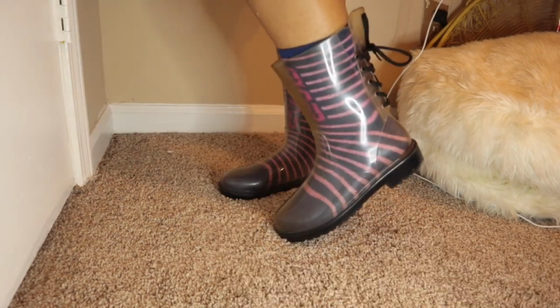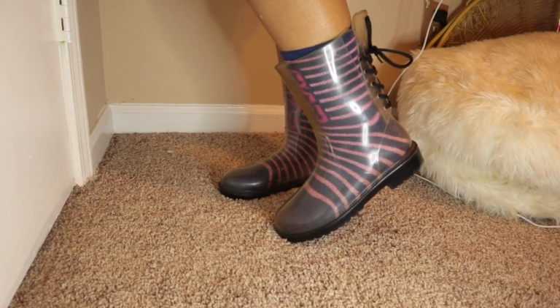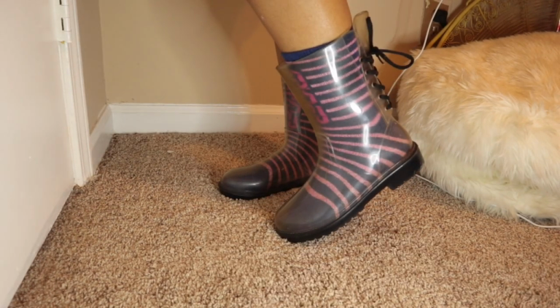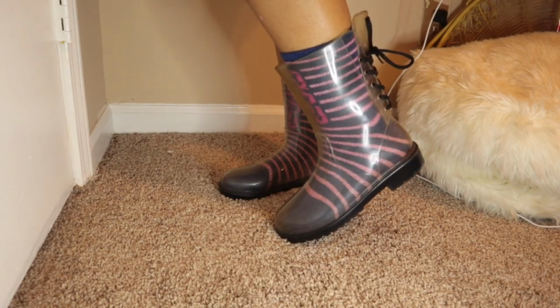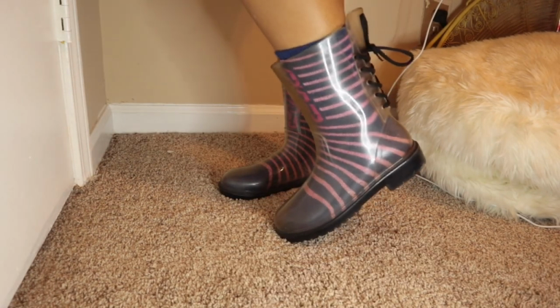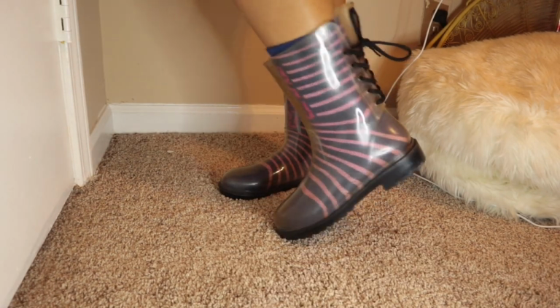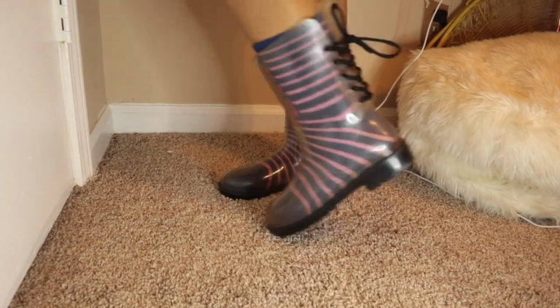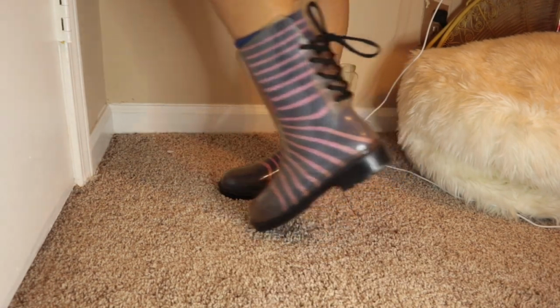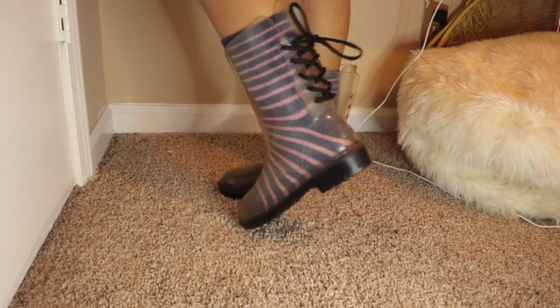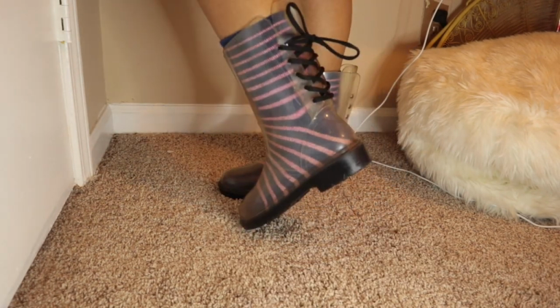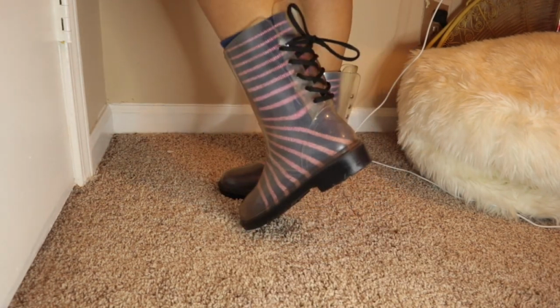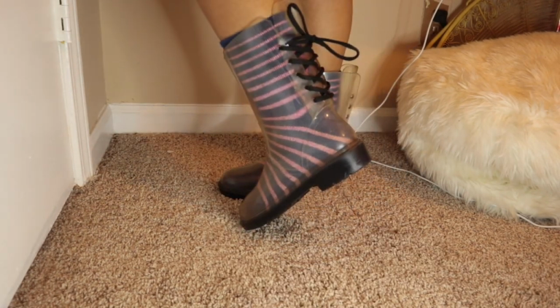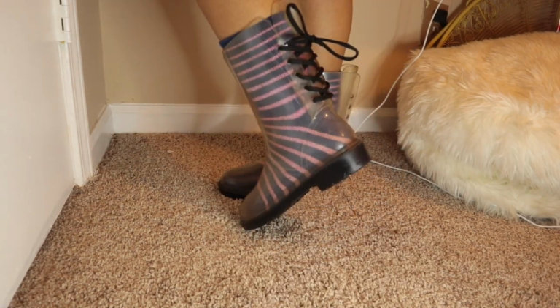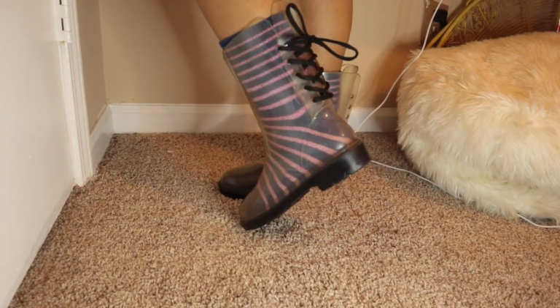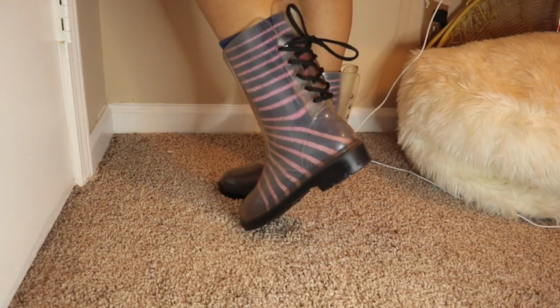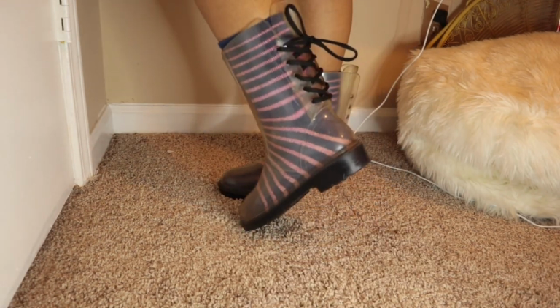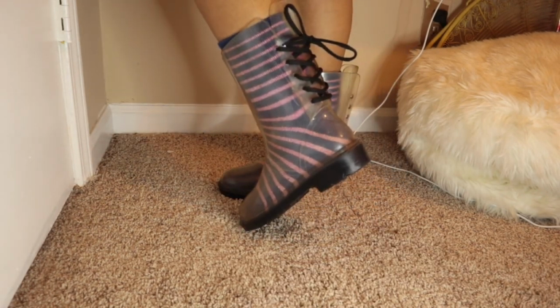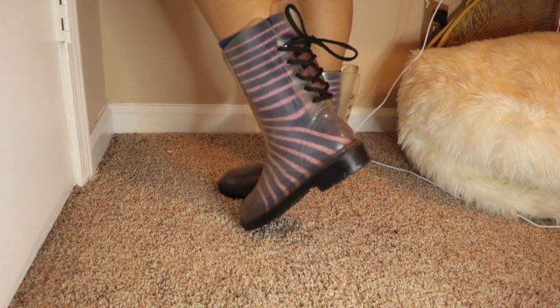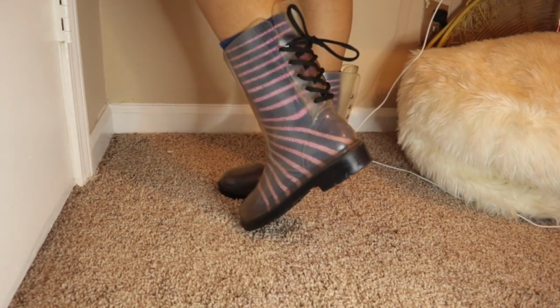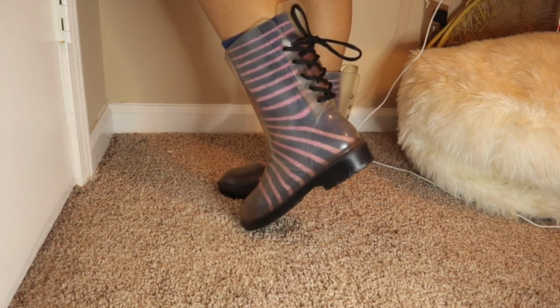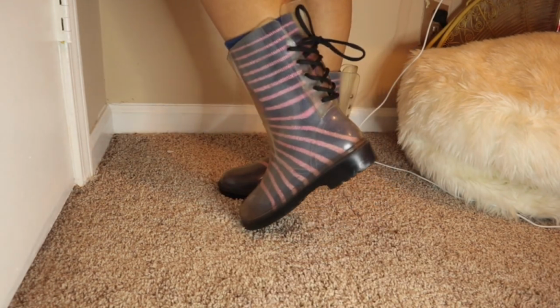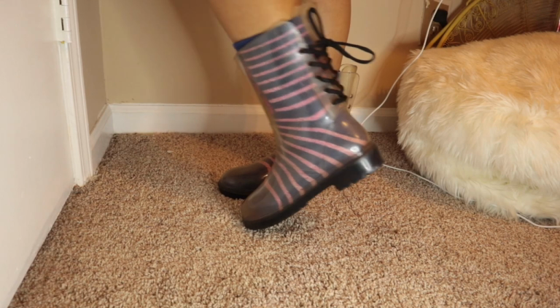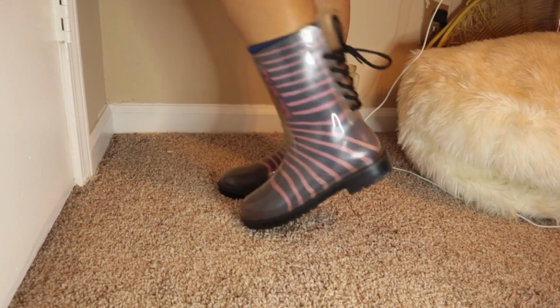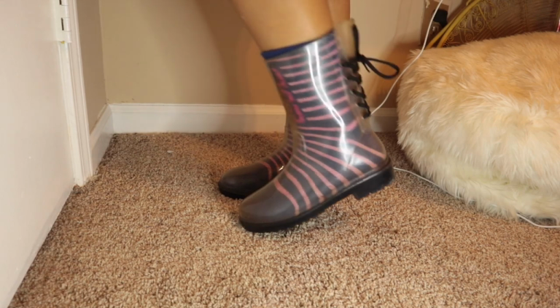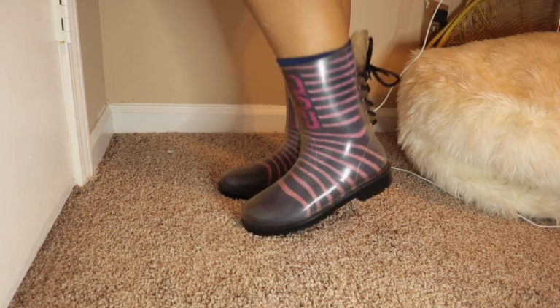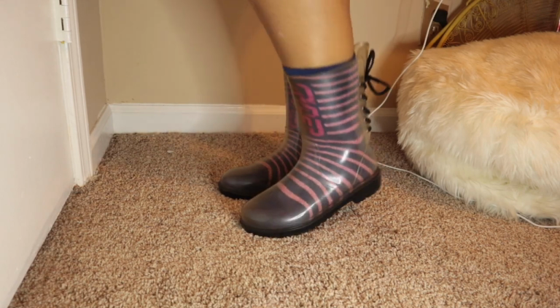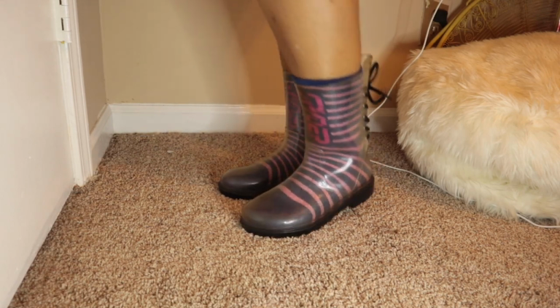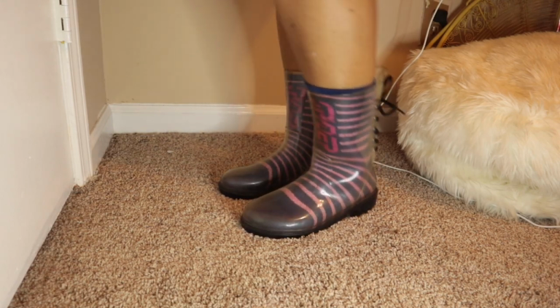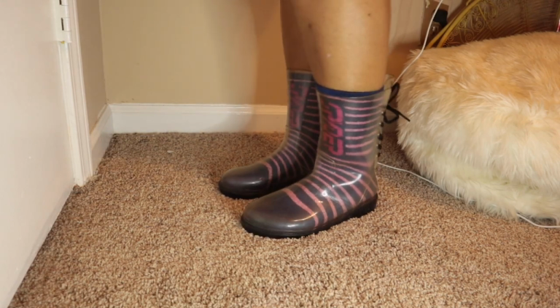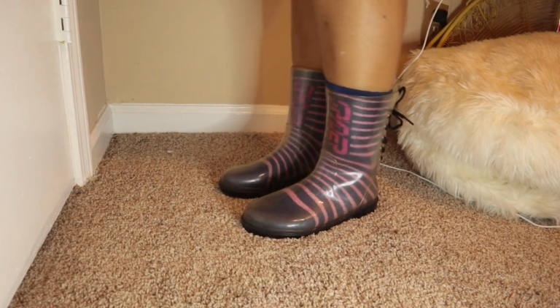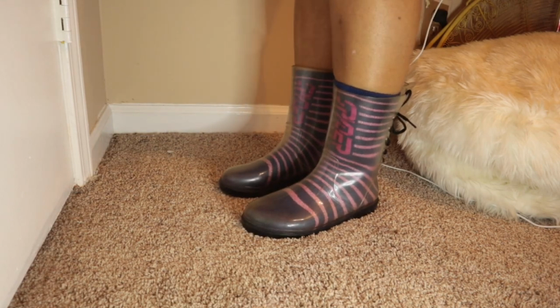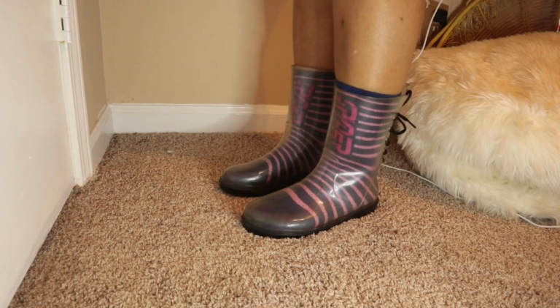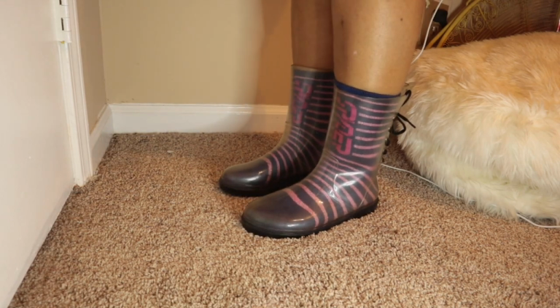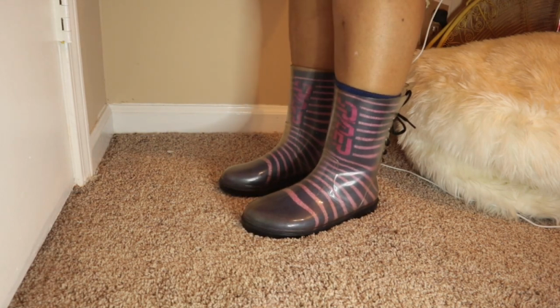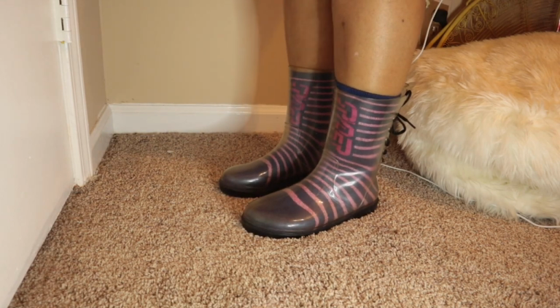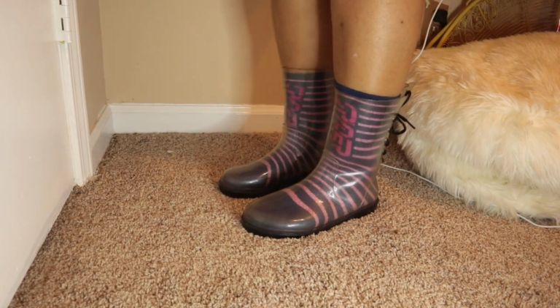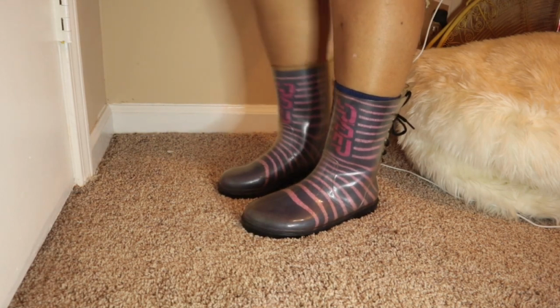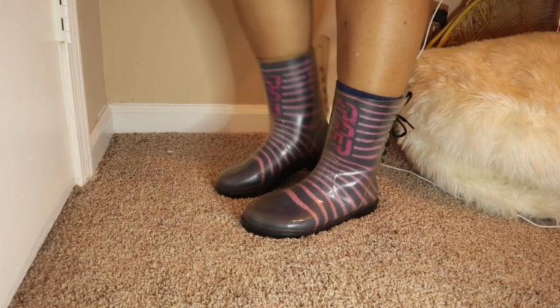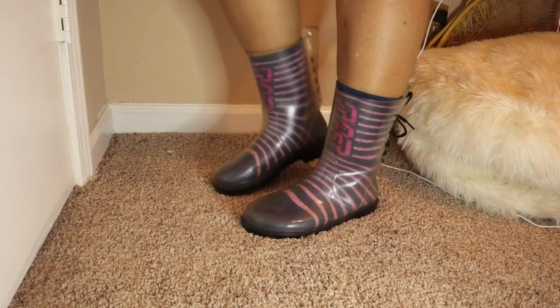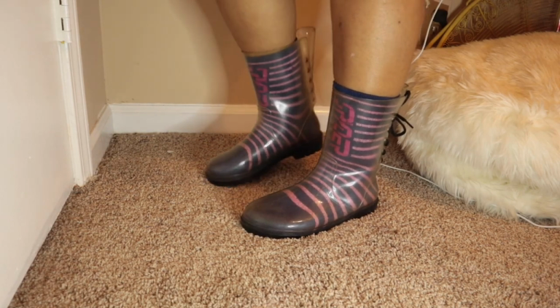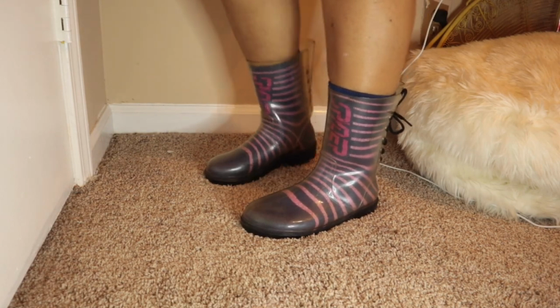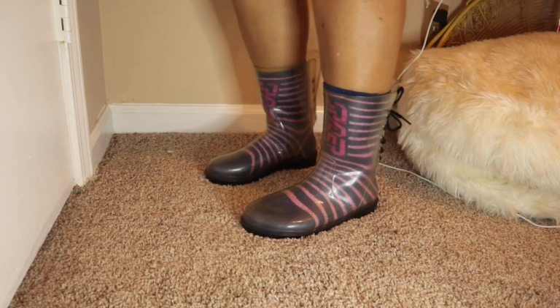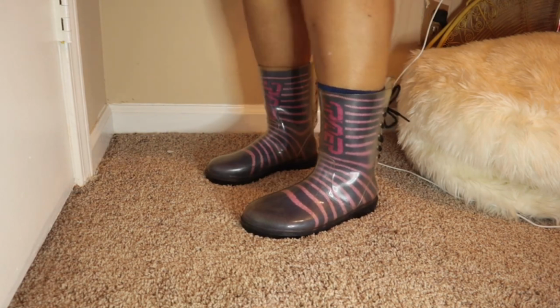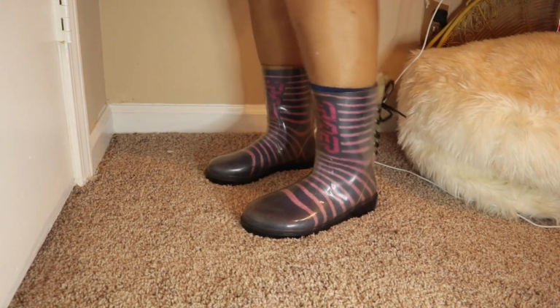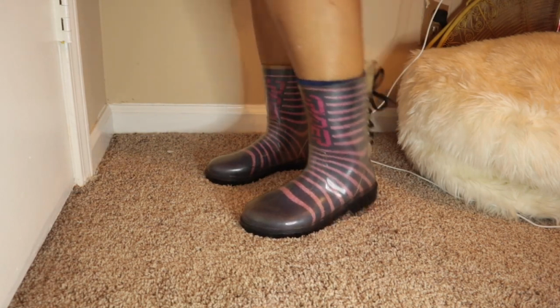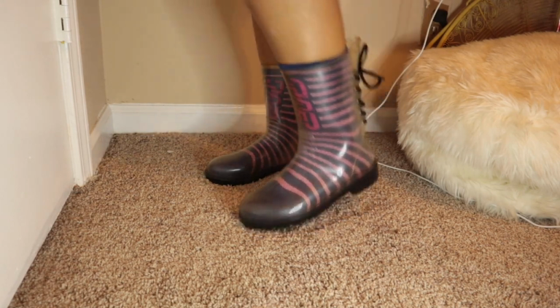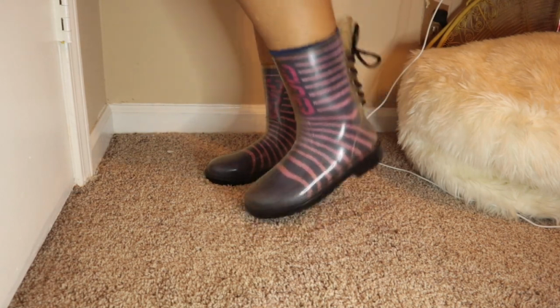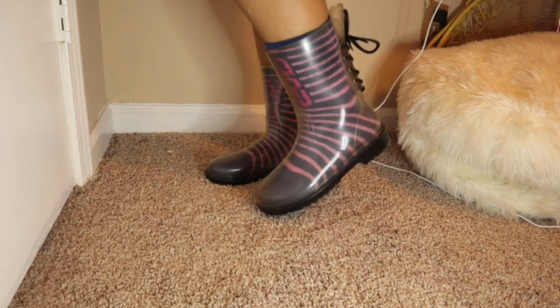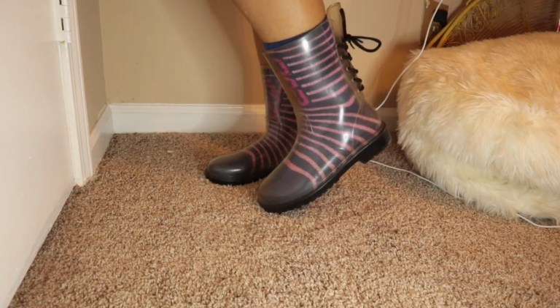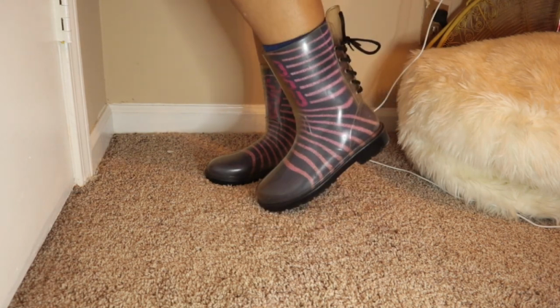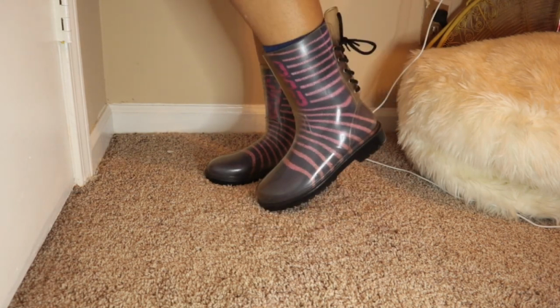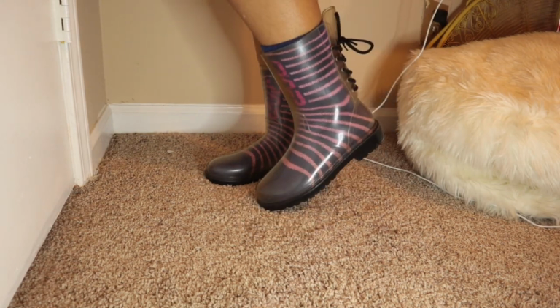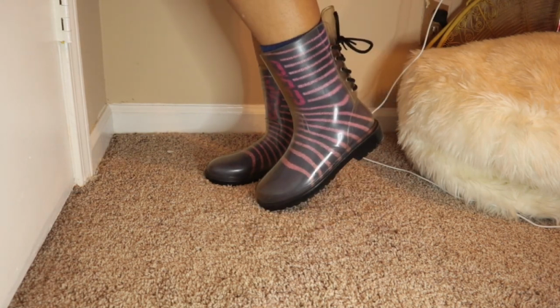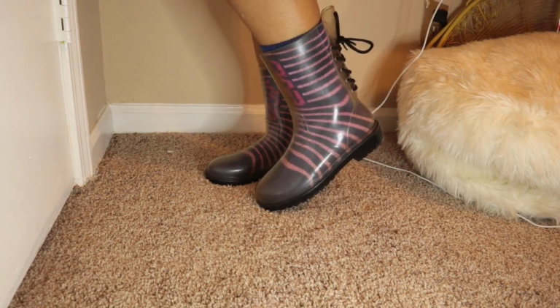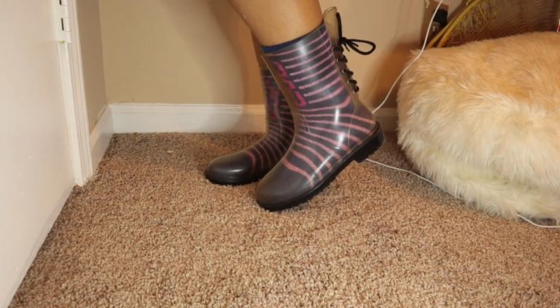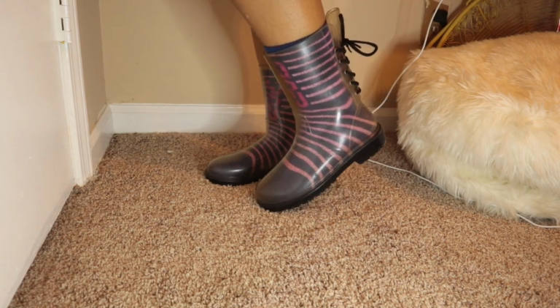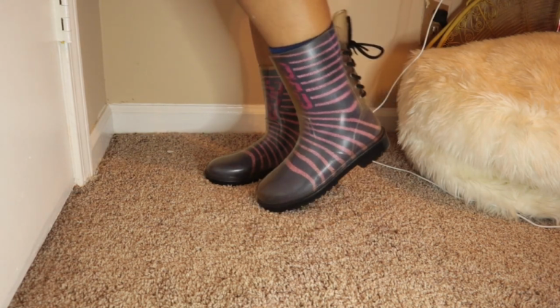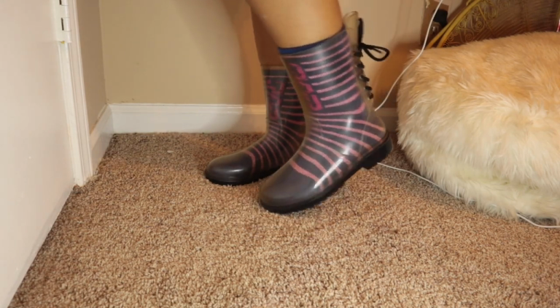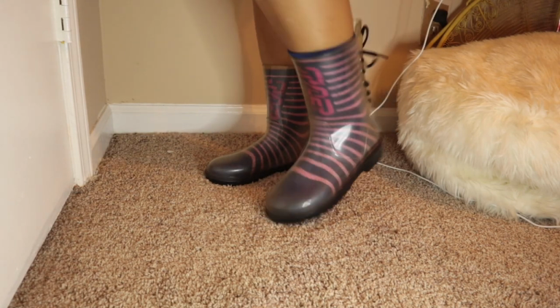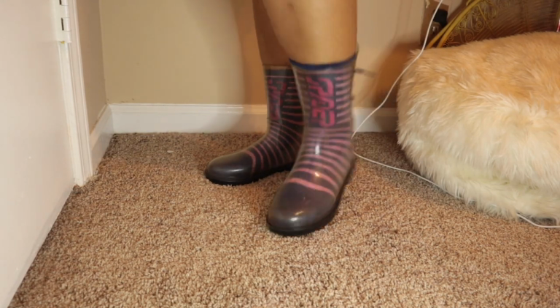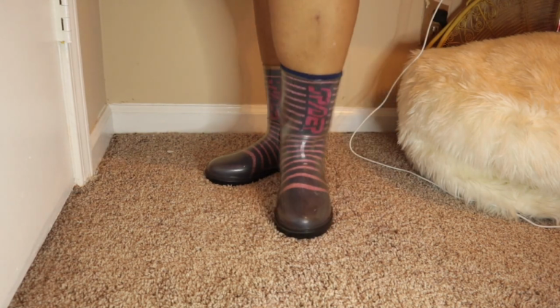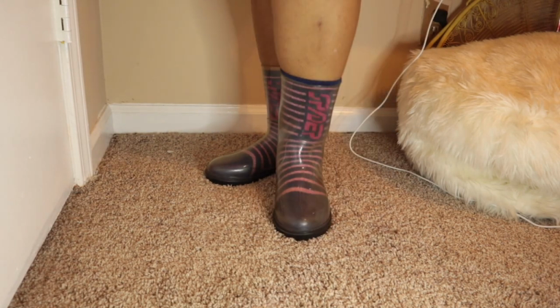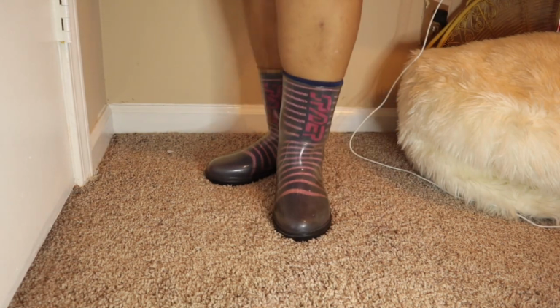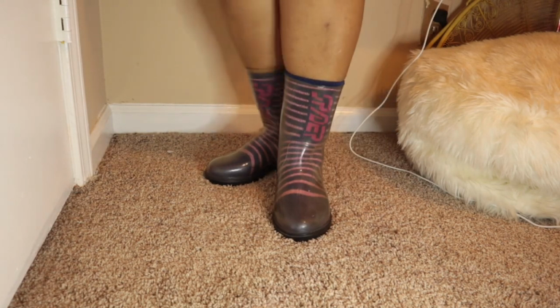These are just some see-through rain boots. I think I got these at Shoe Station or Shoe Carnival — one of those two.